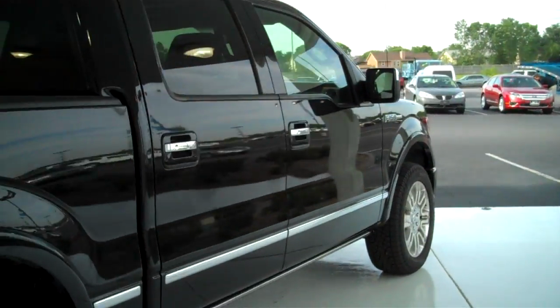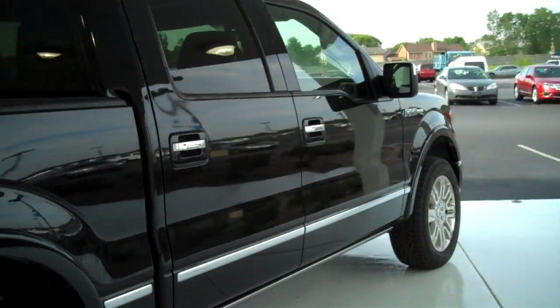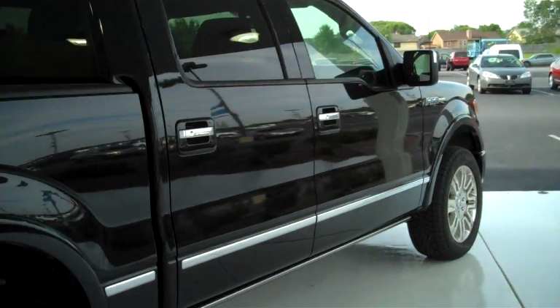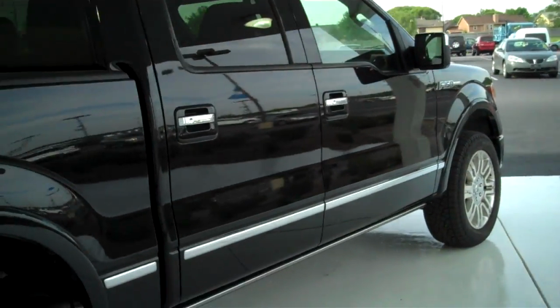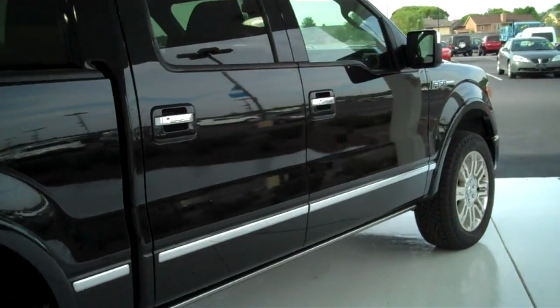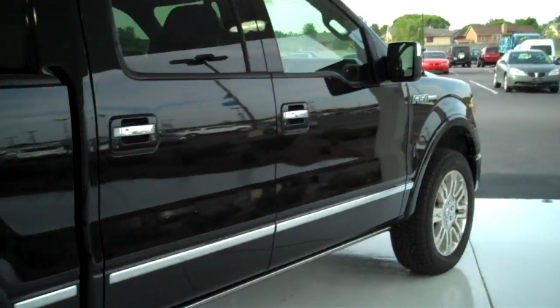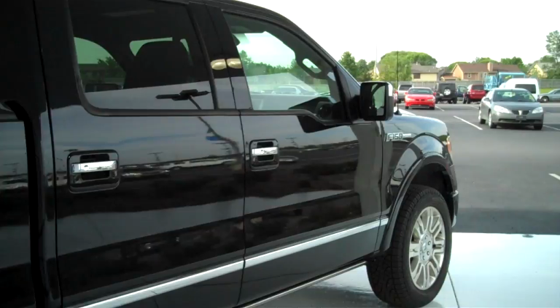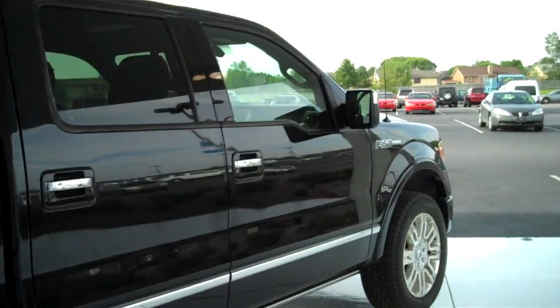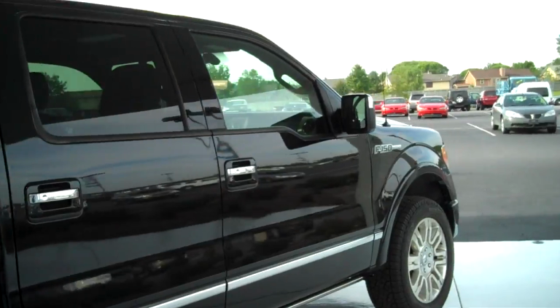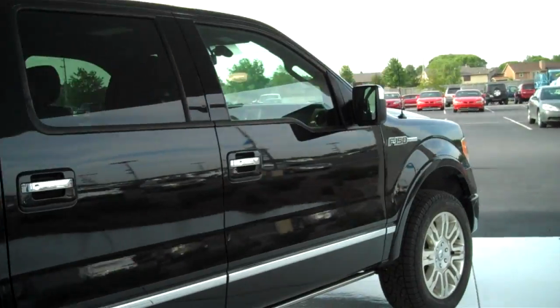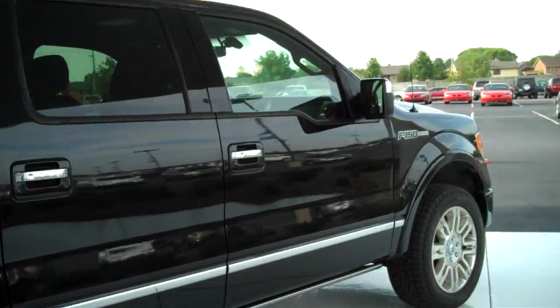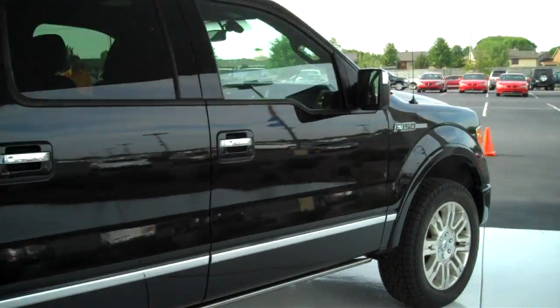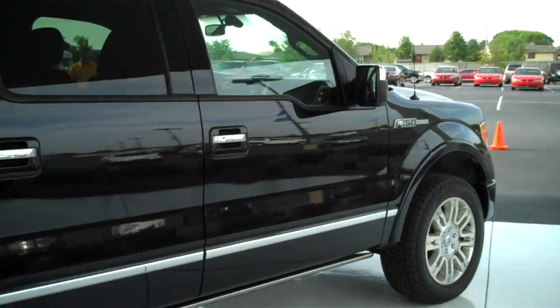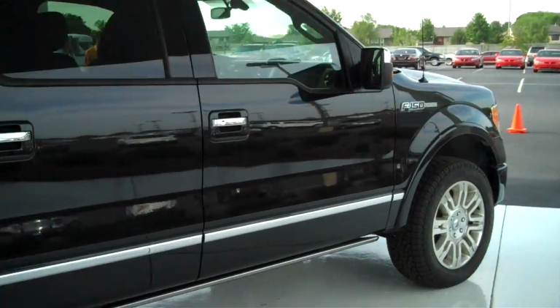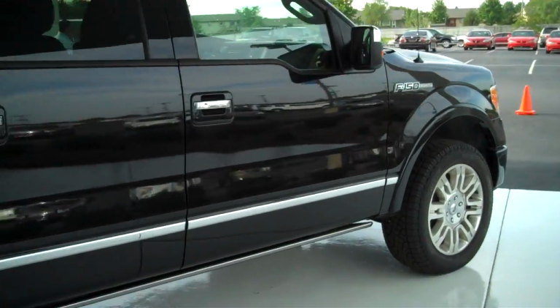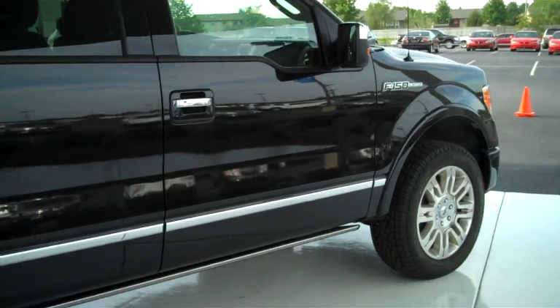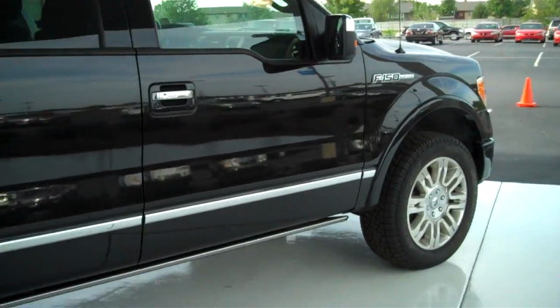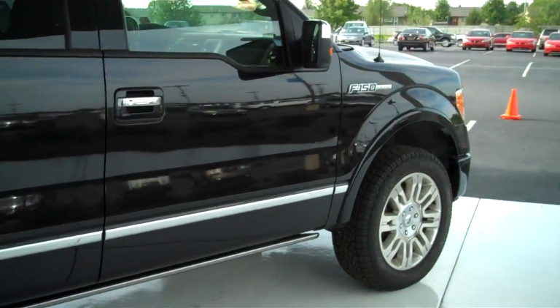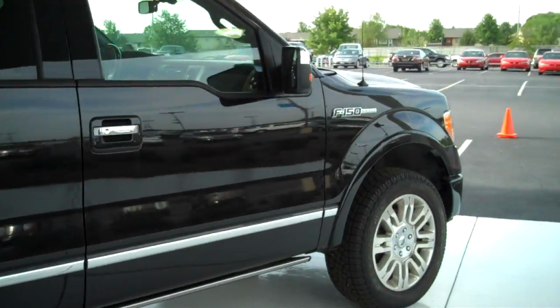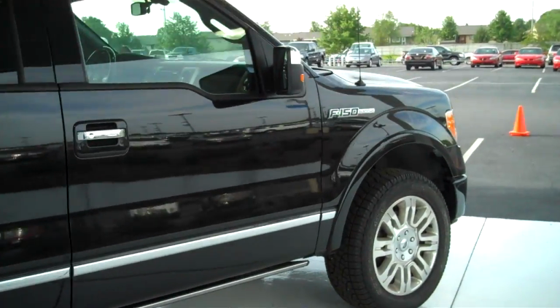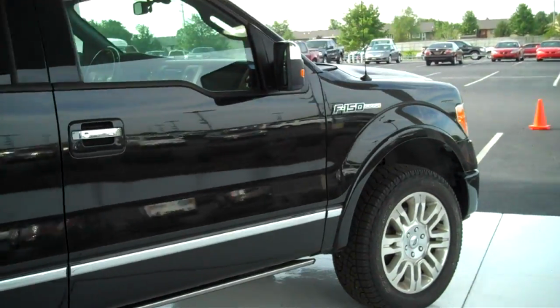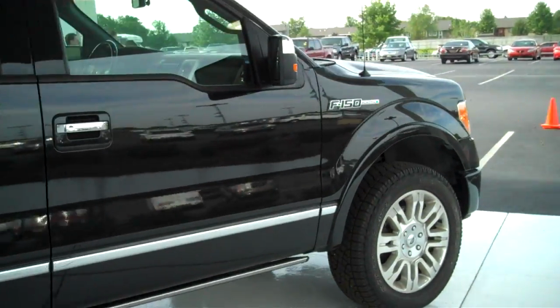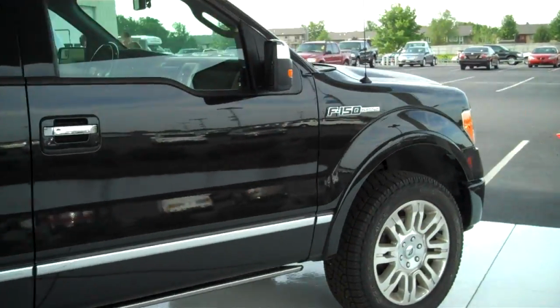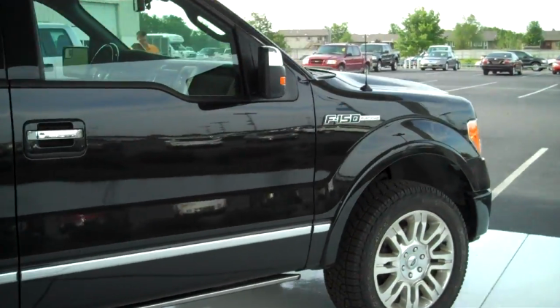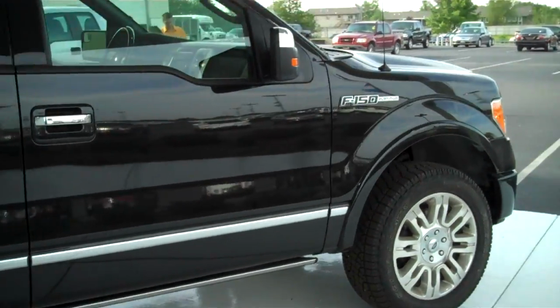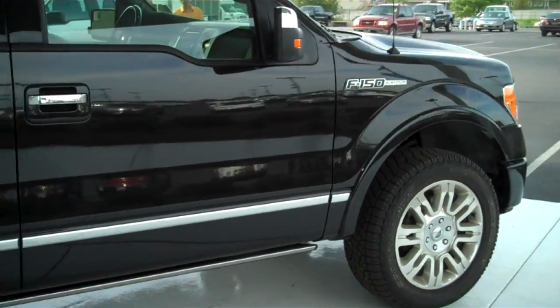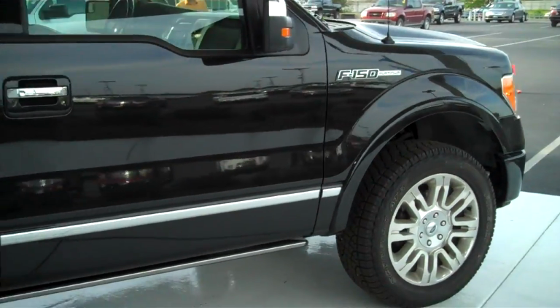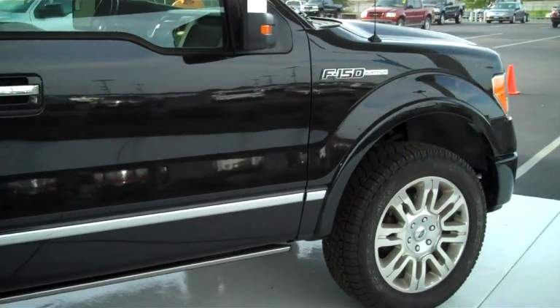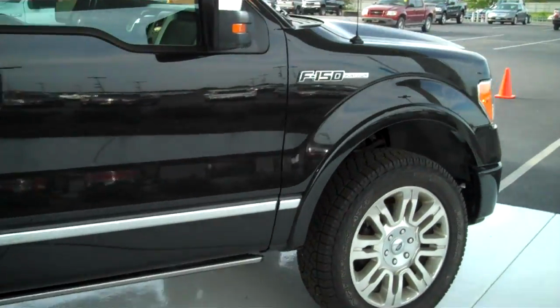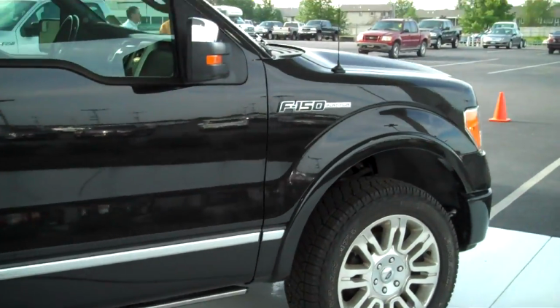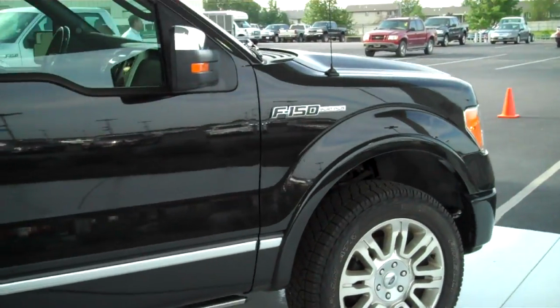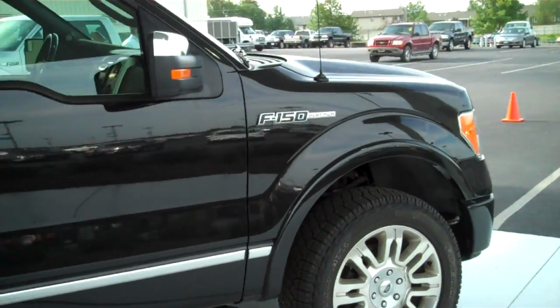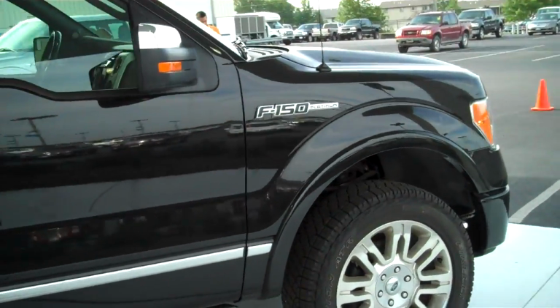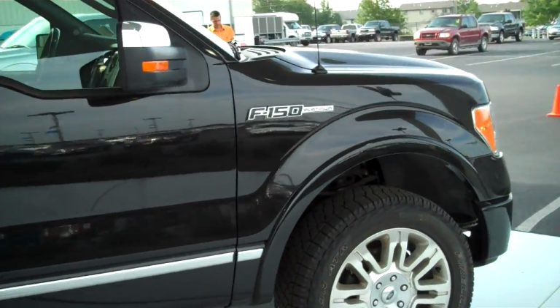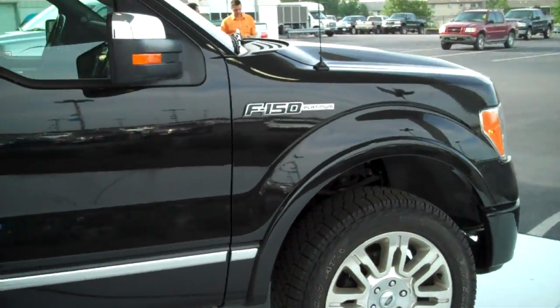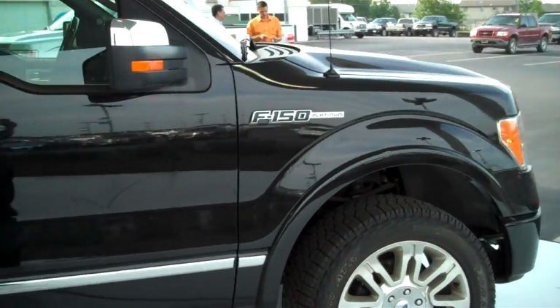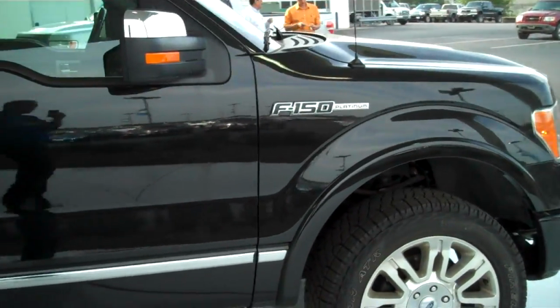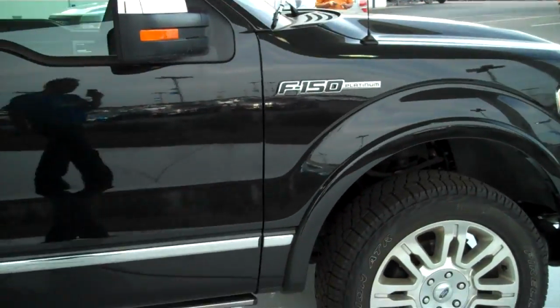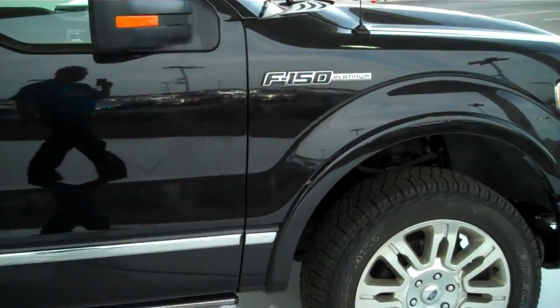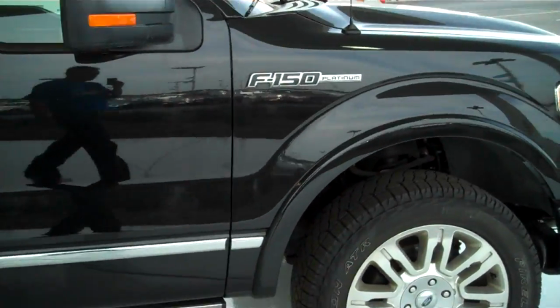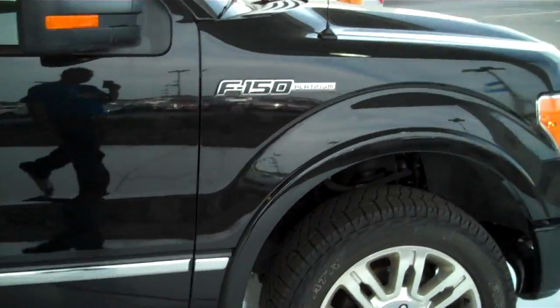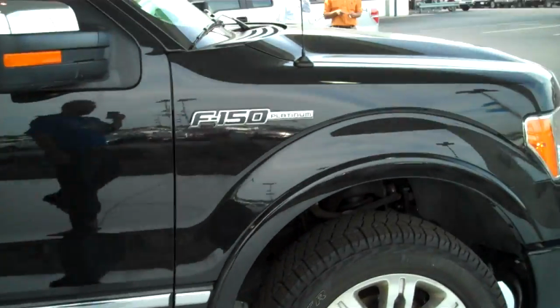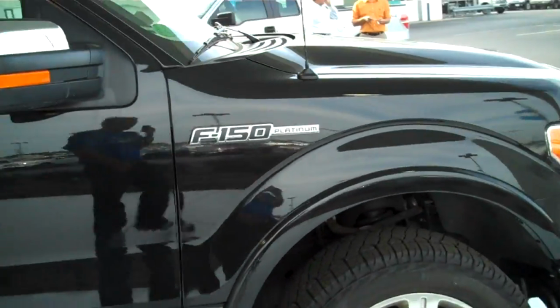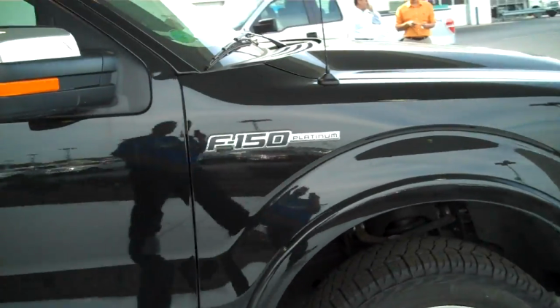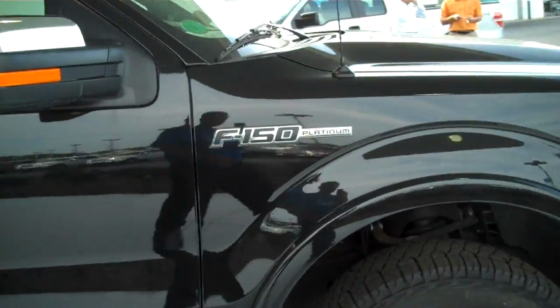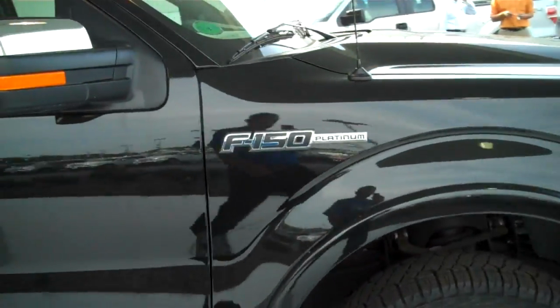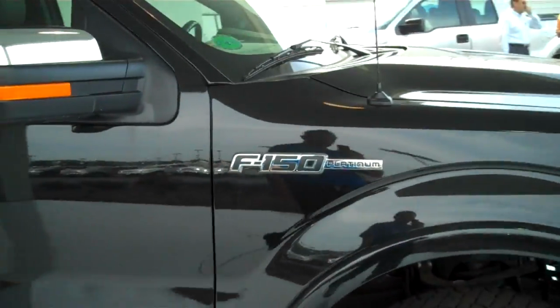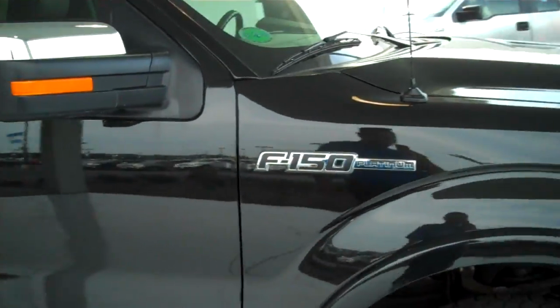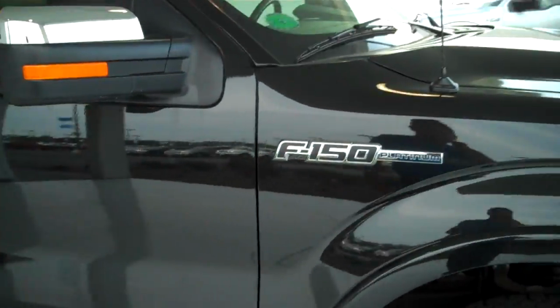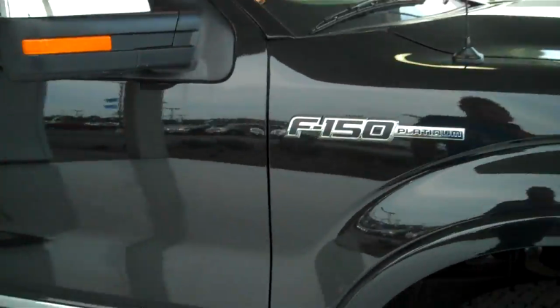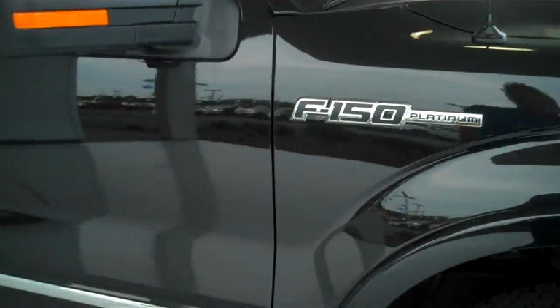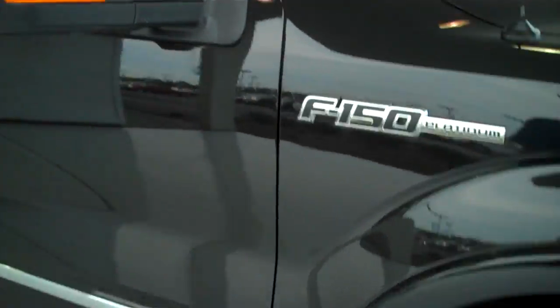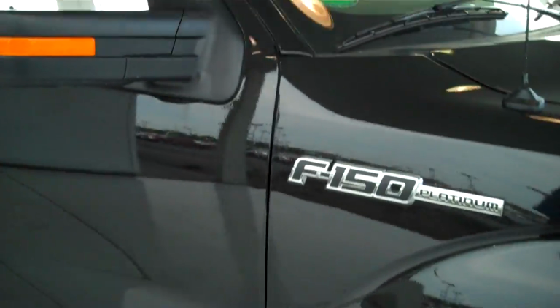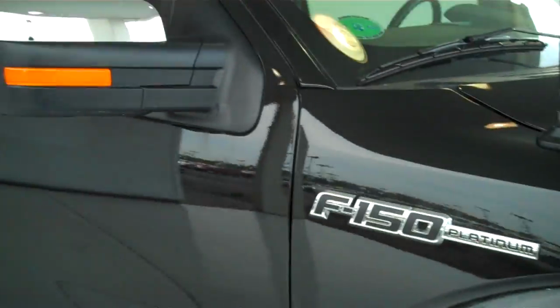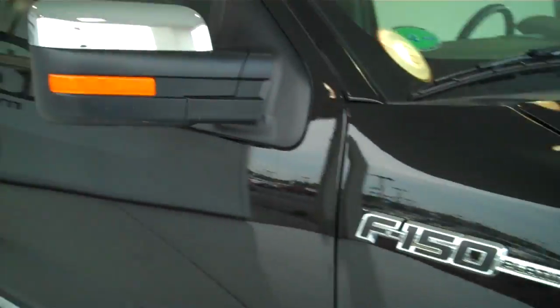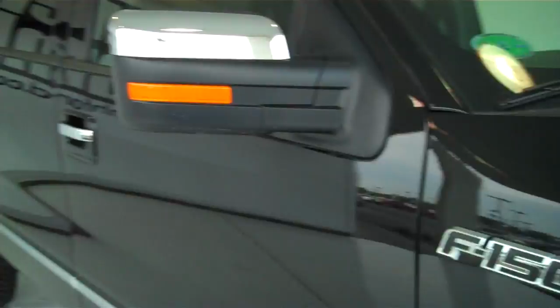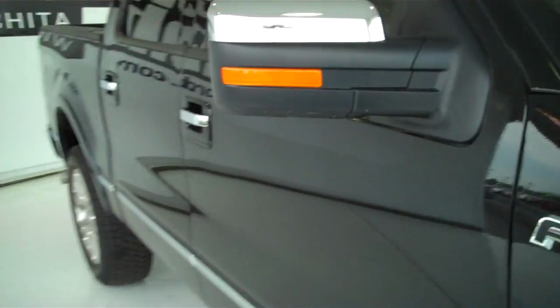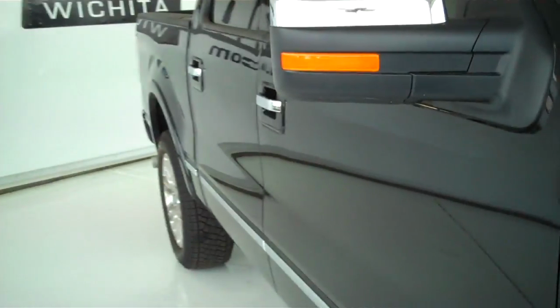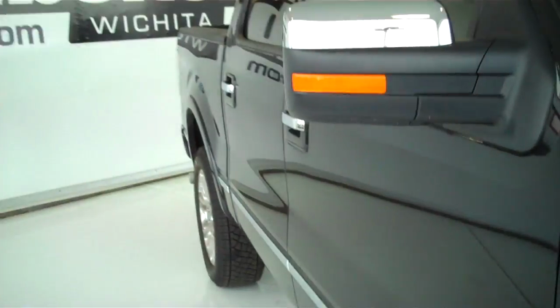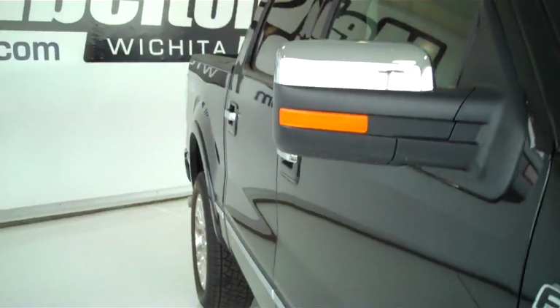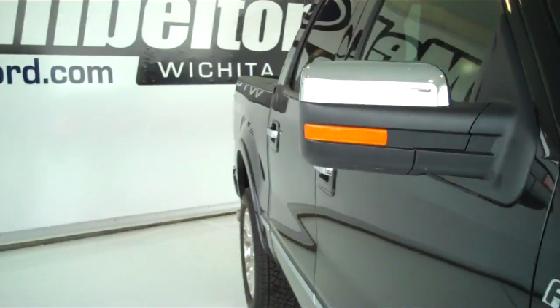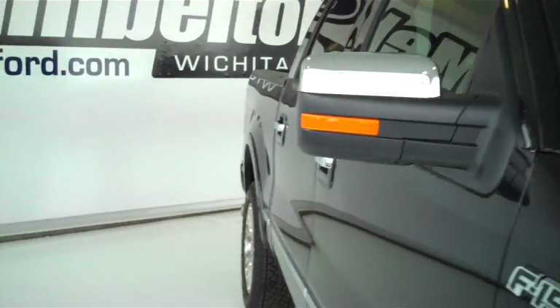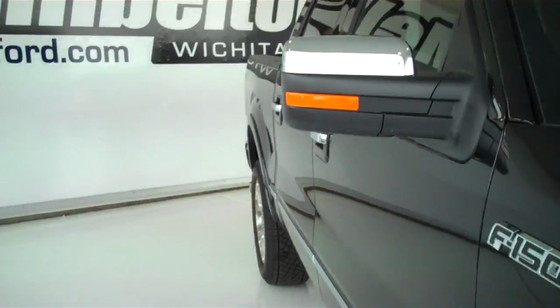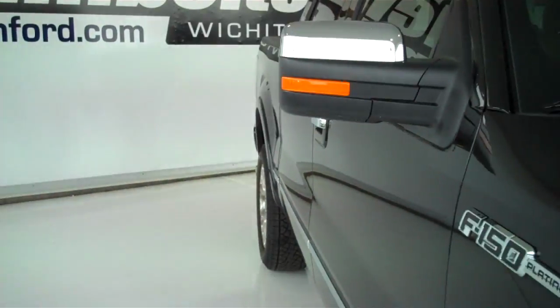Very, very good-looking truck. Tires are in great shape, body's in great shape, paint is in great shape.